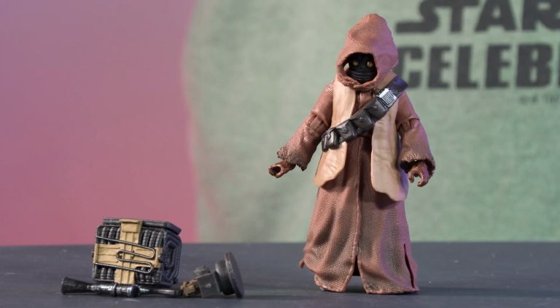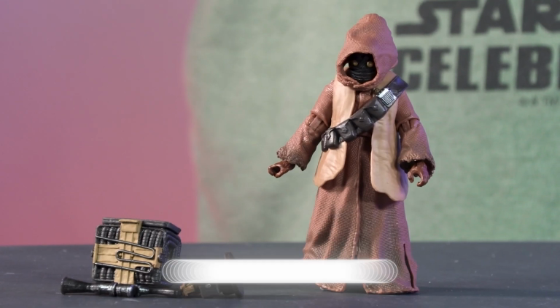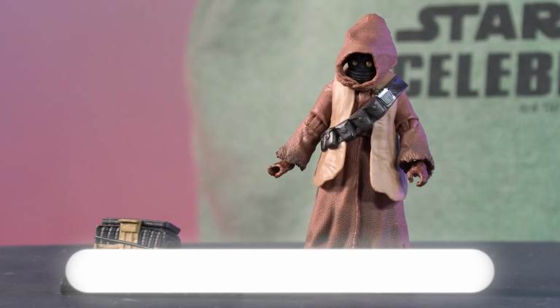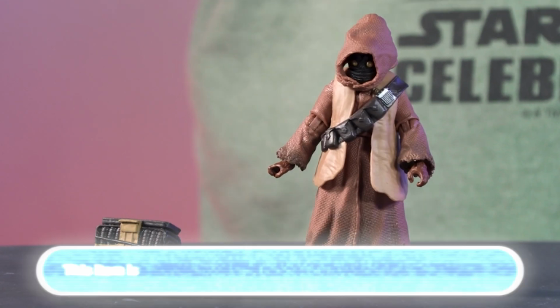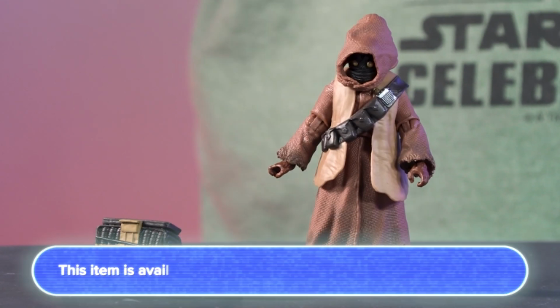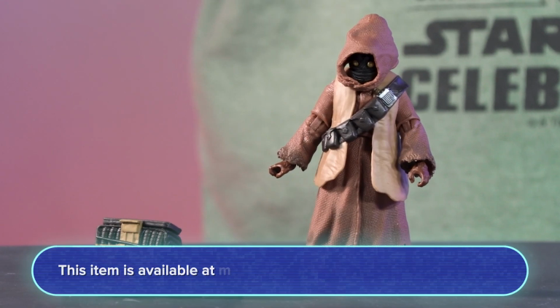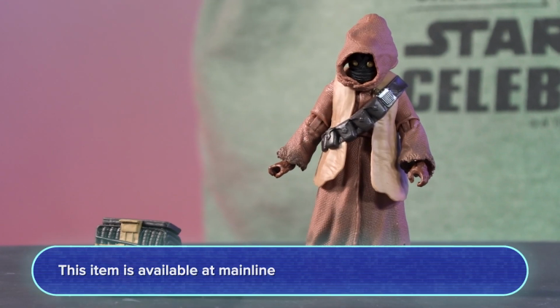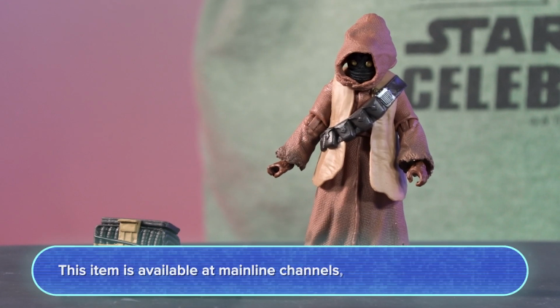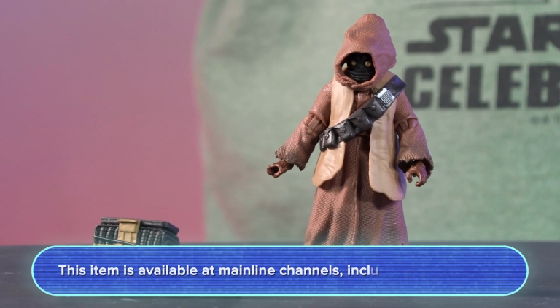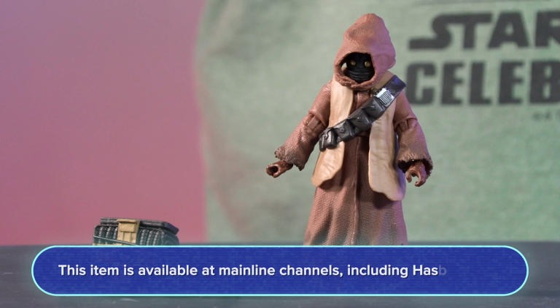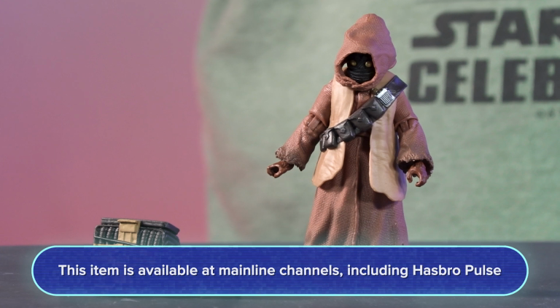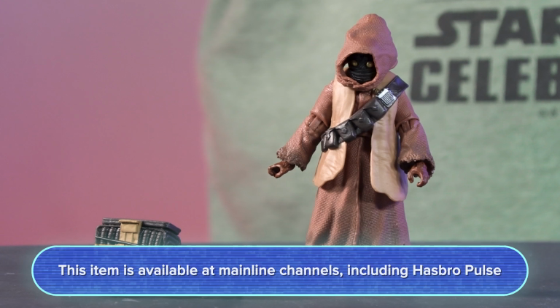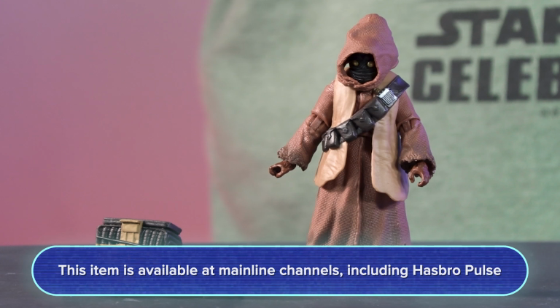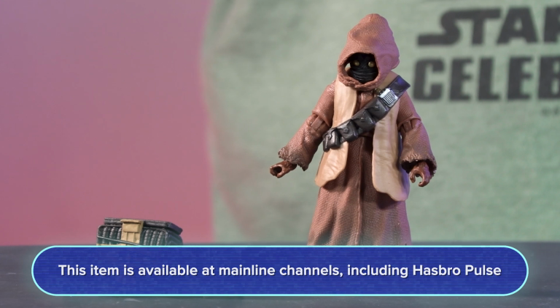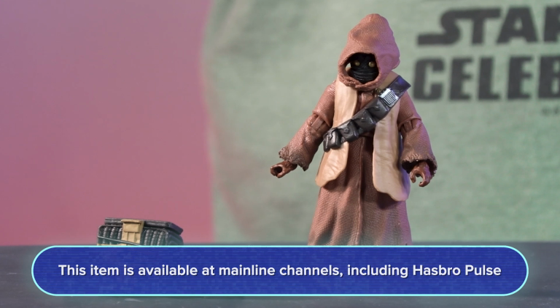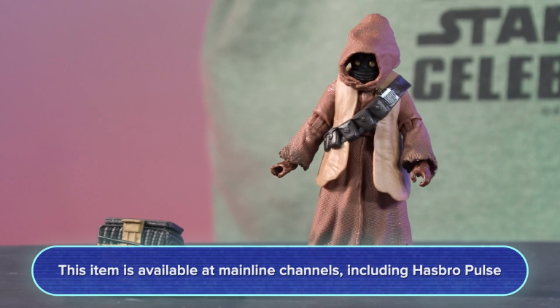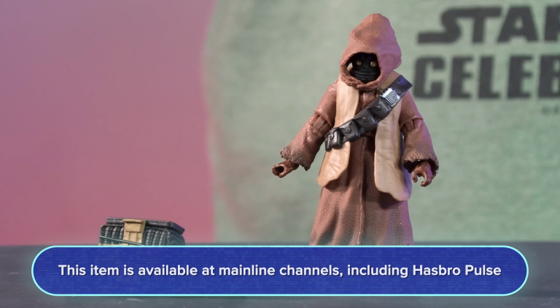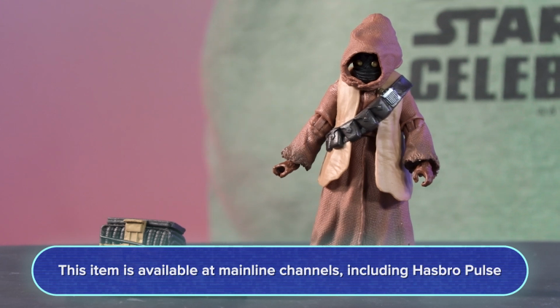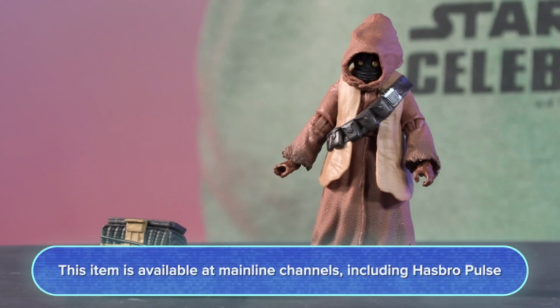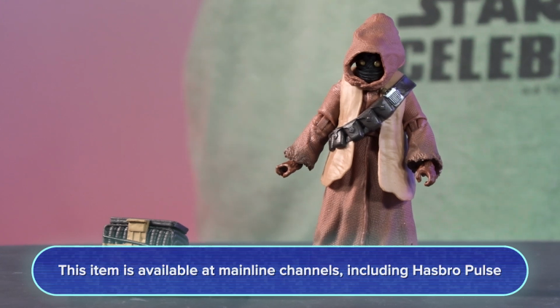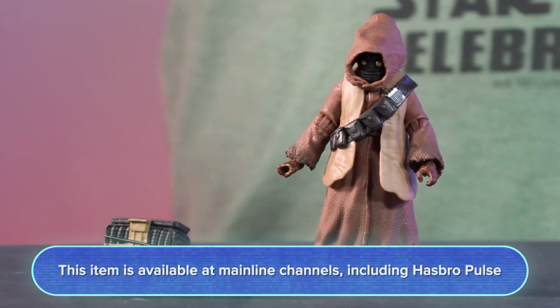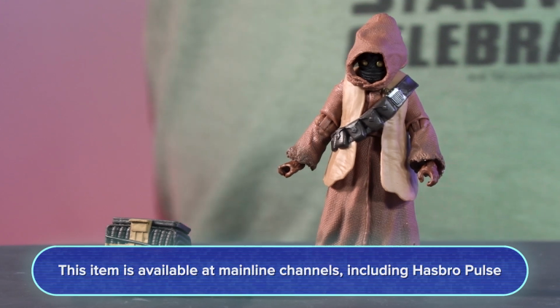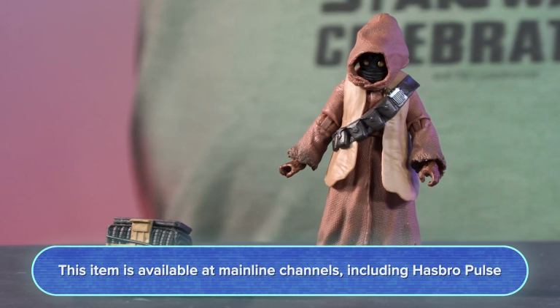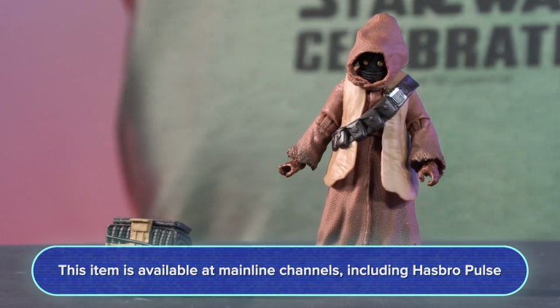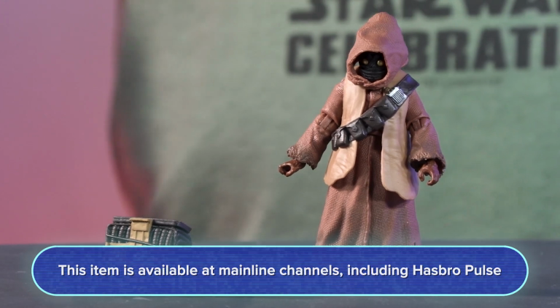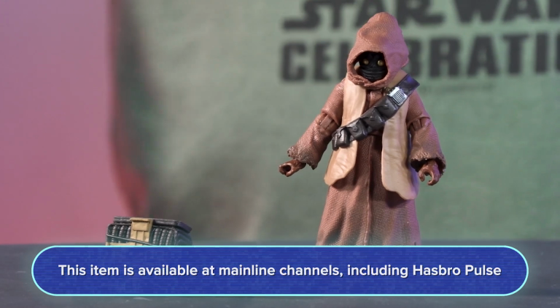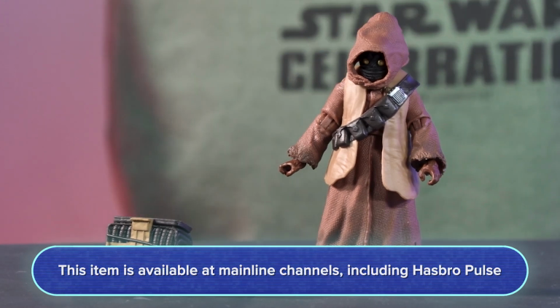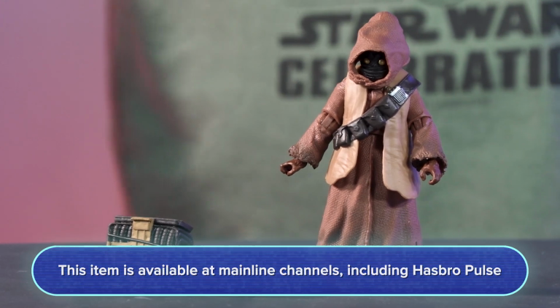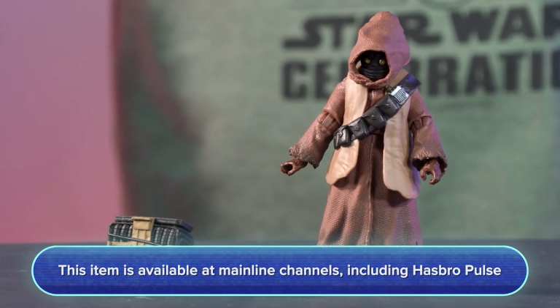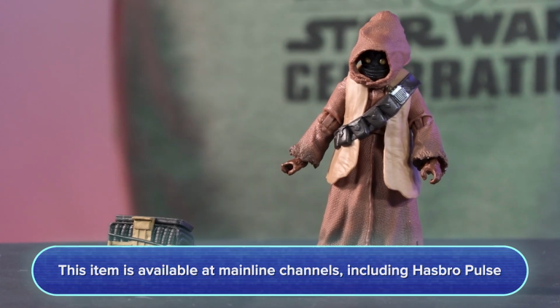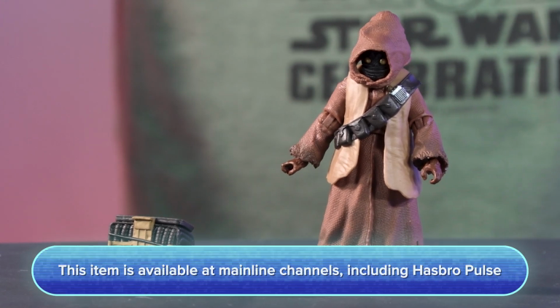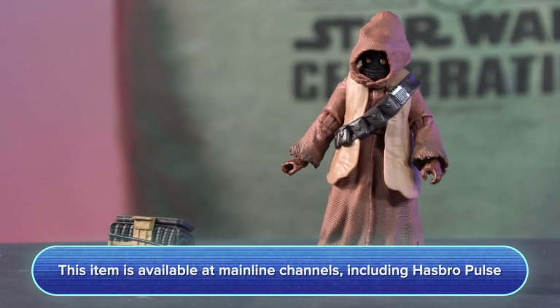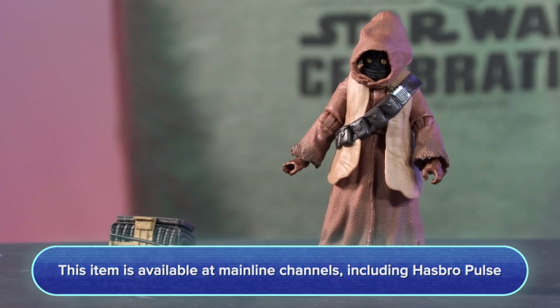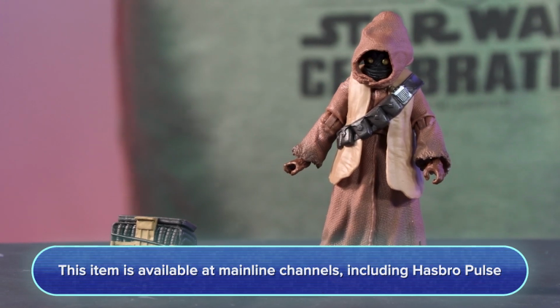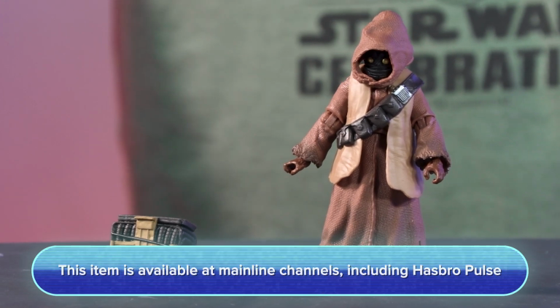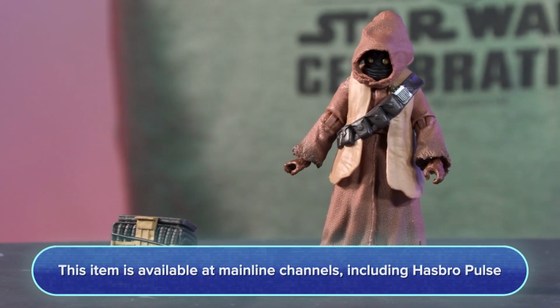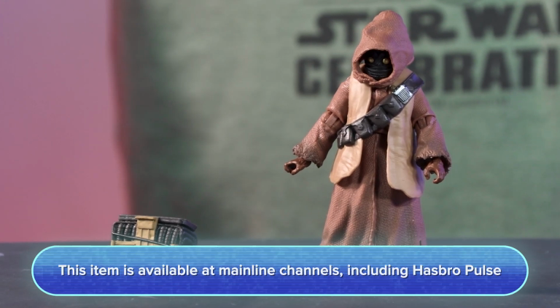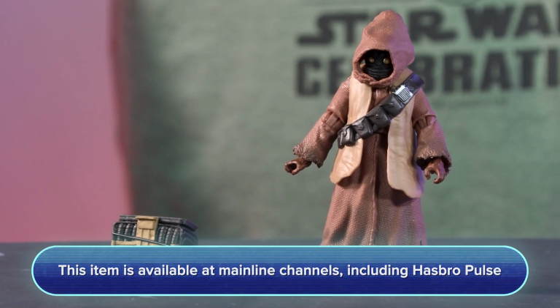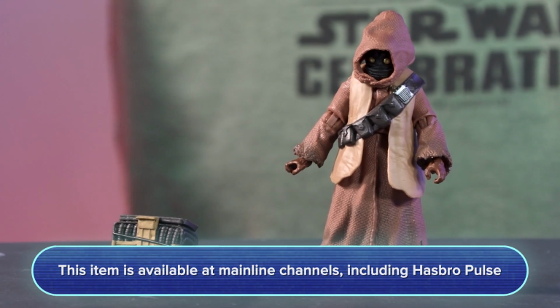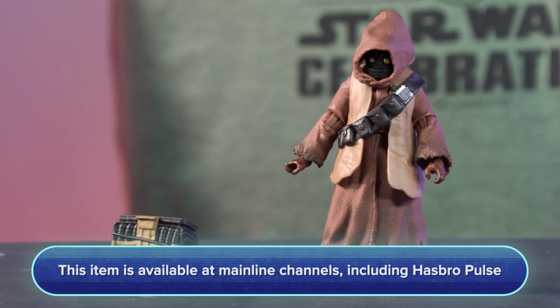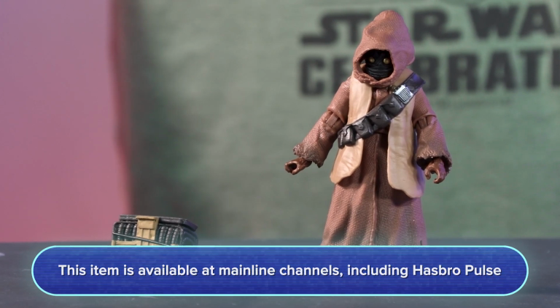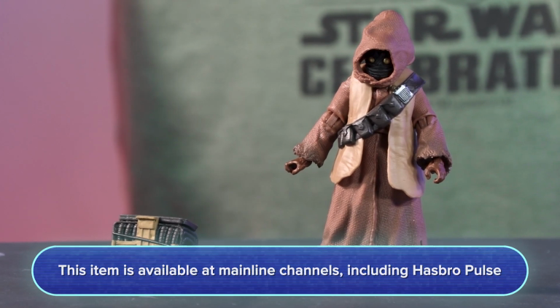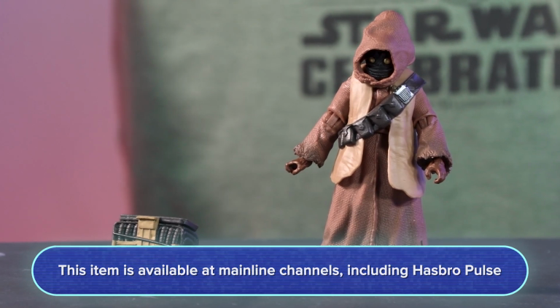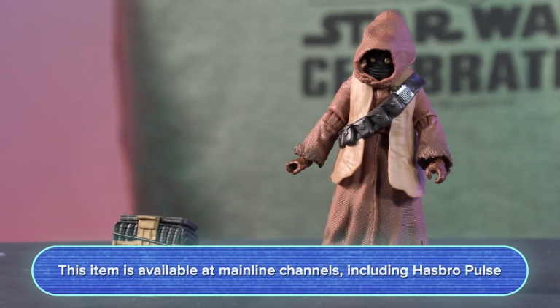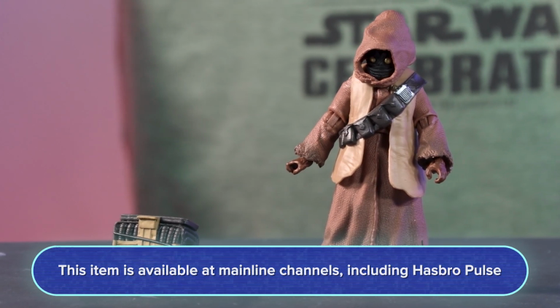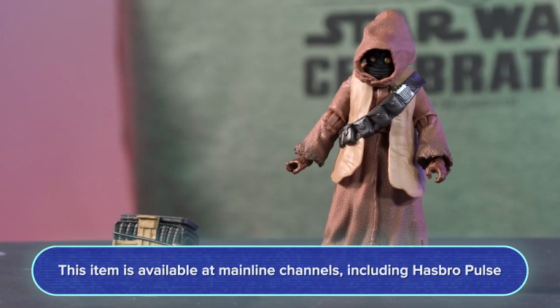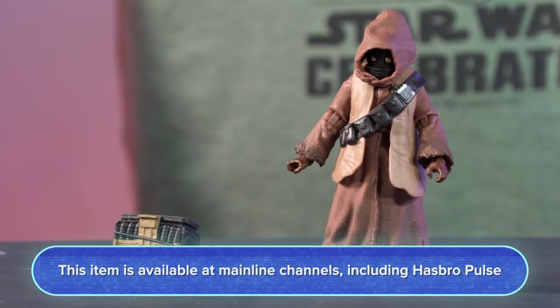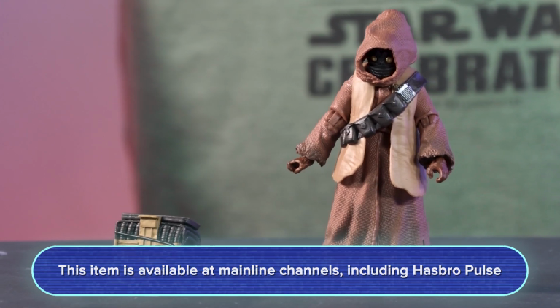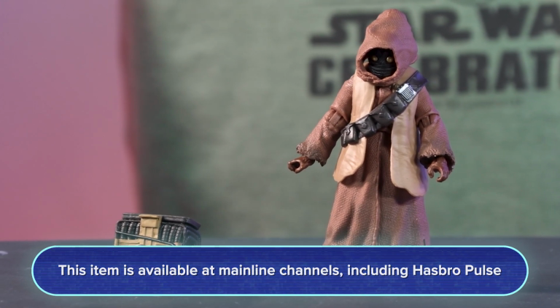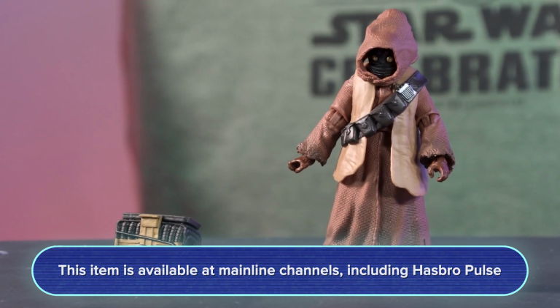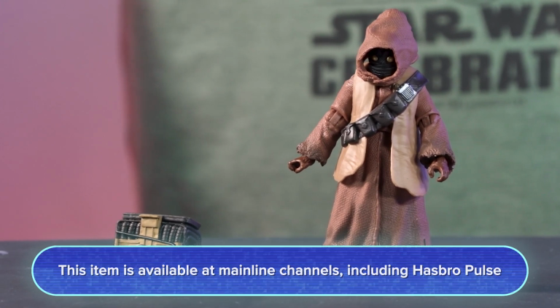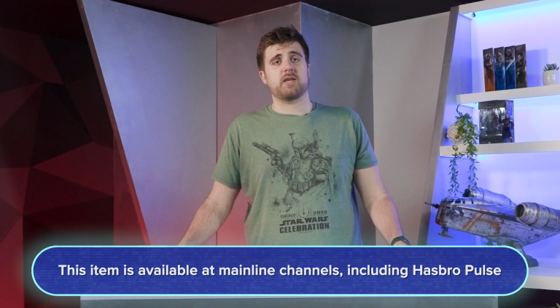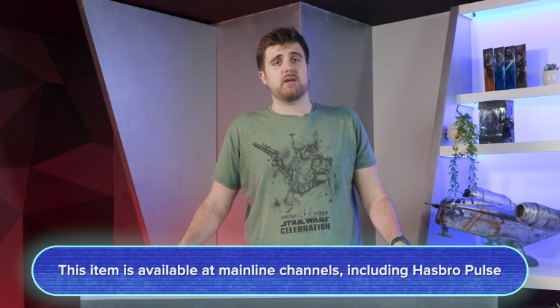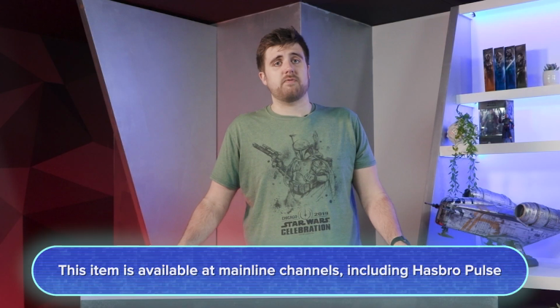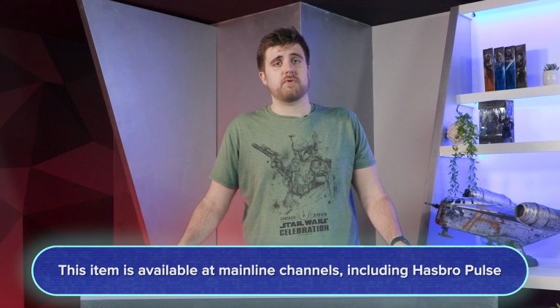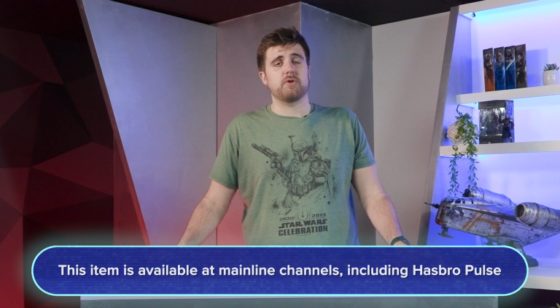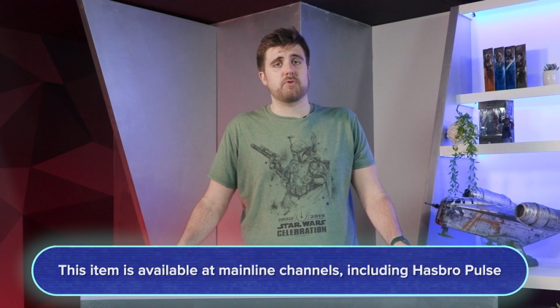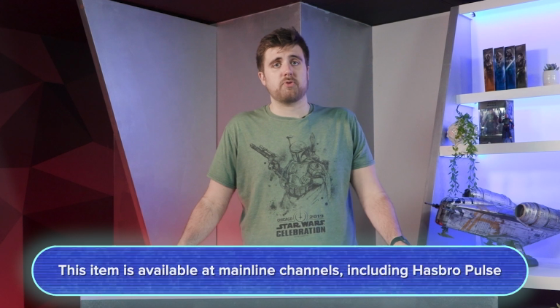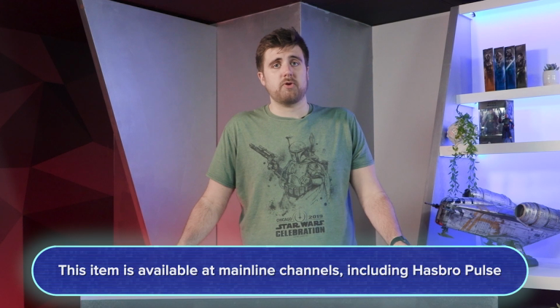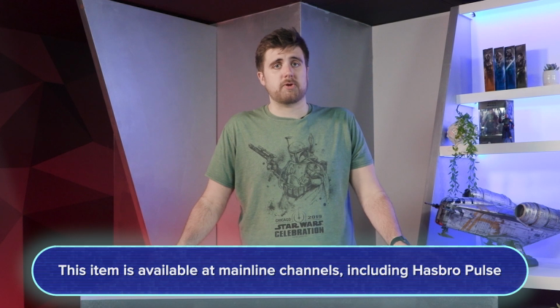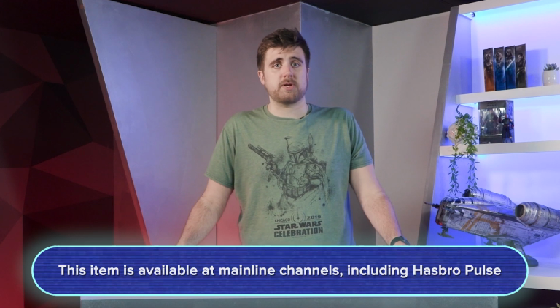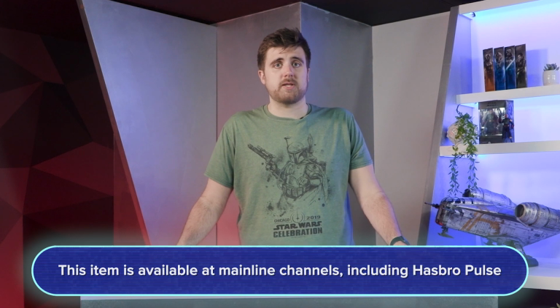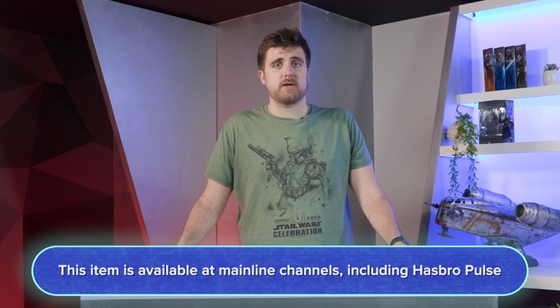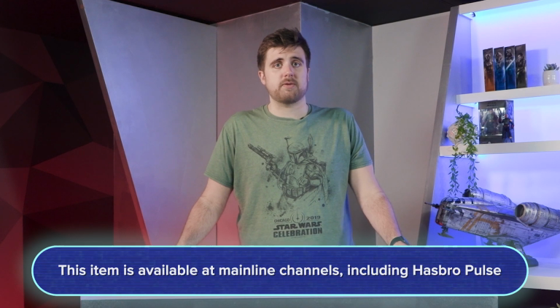This character is going to be available for pre-order tomorrow on Target, so make sure to check in for those pre-order details.